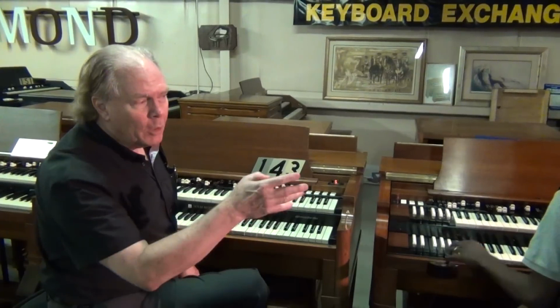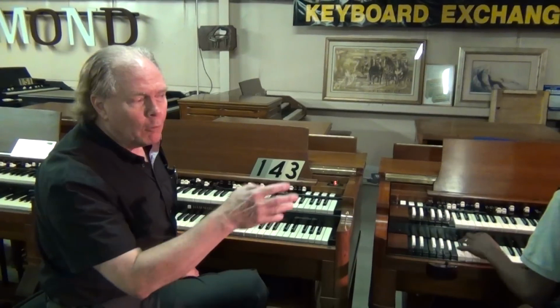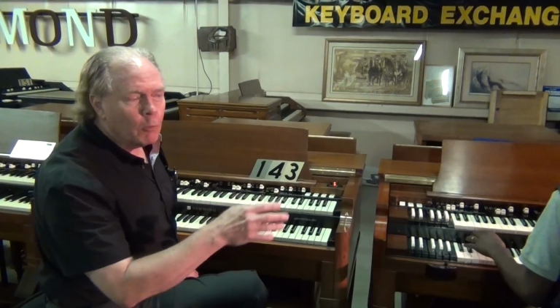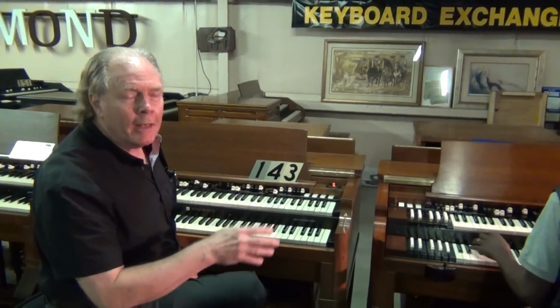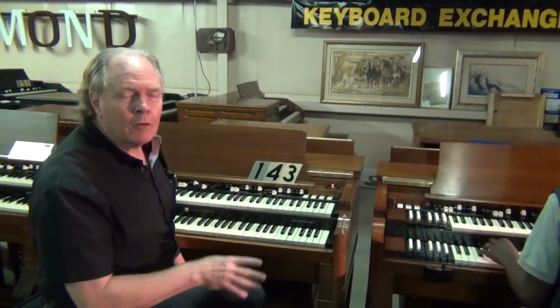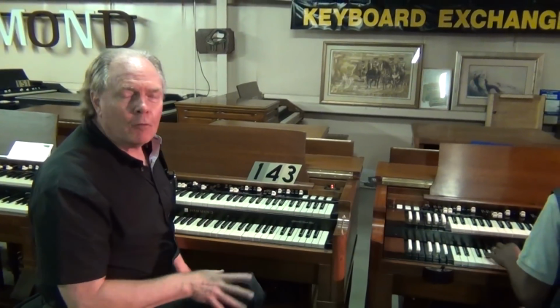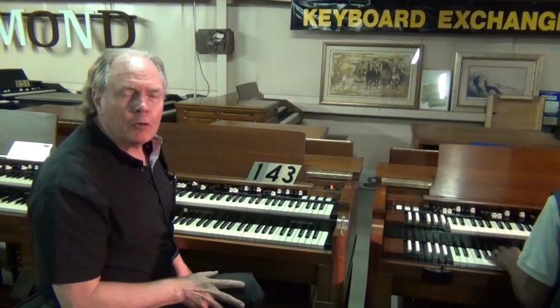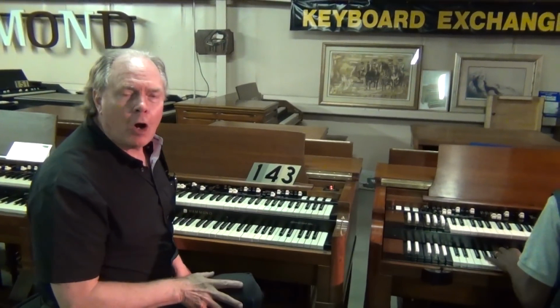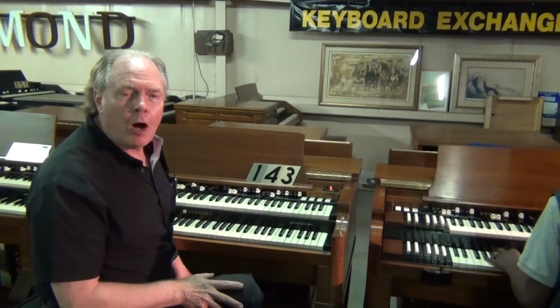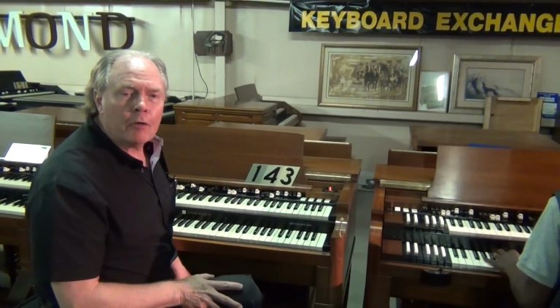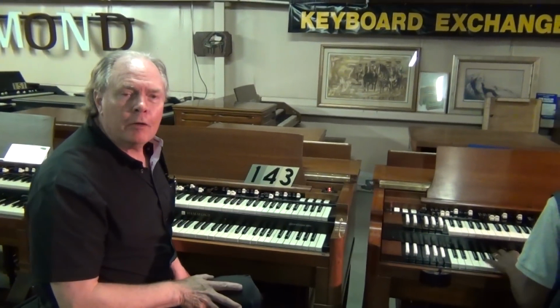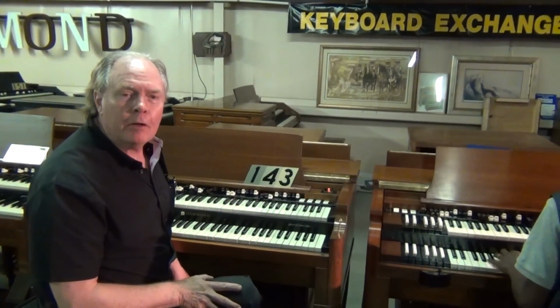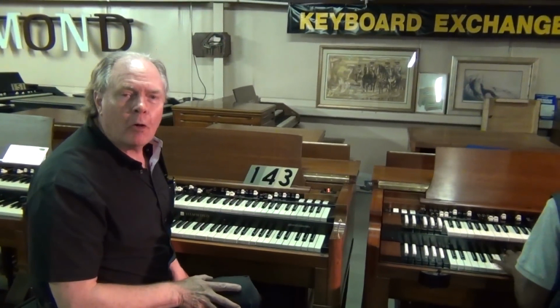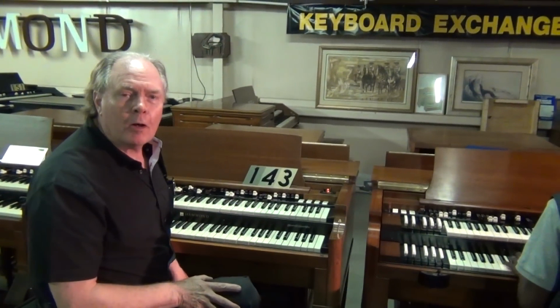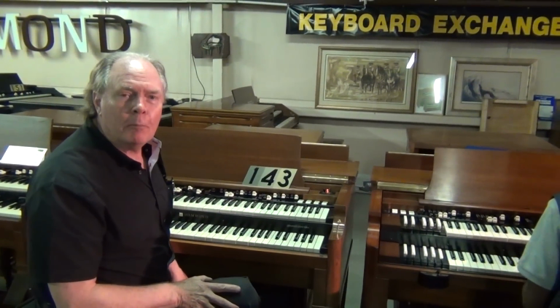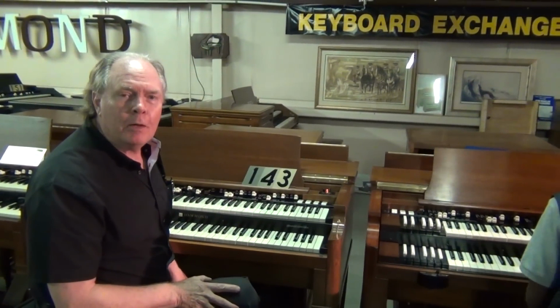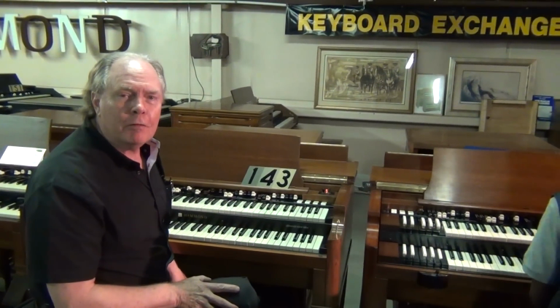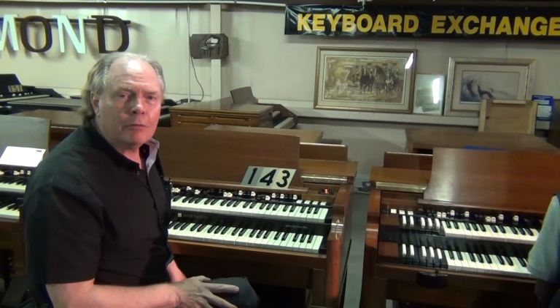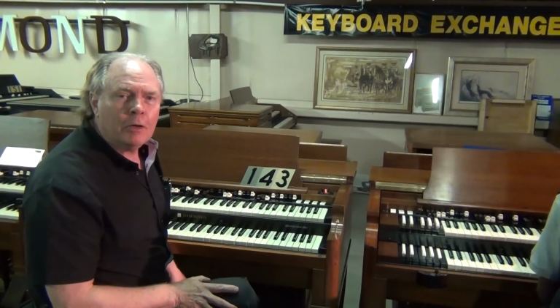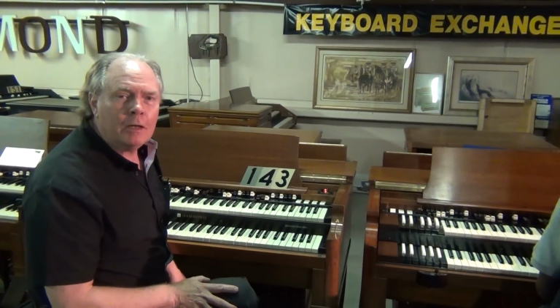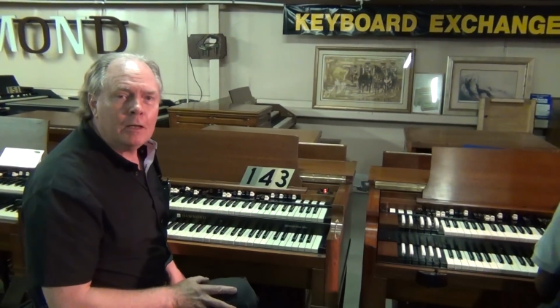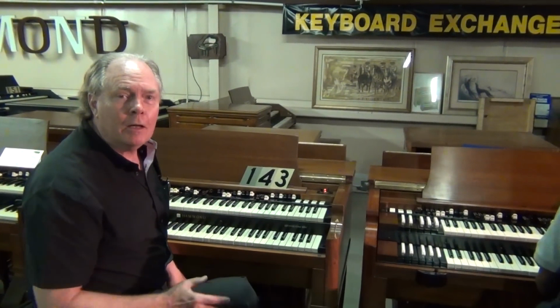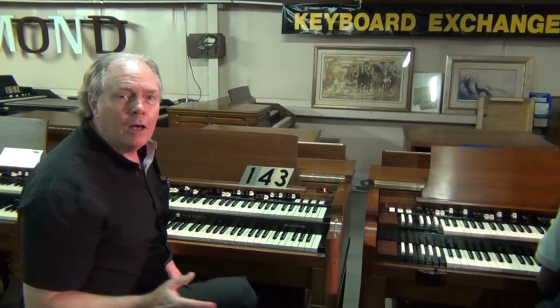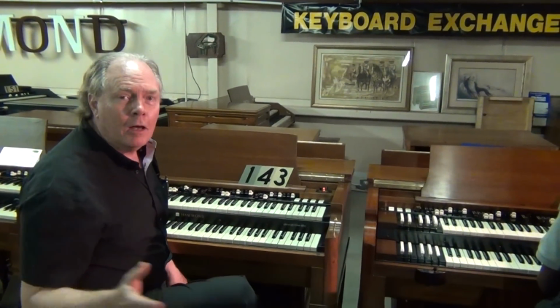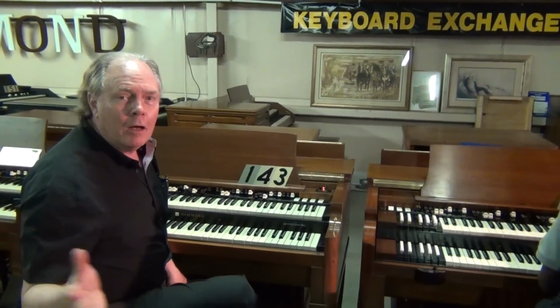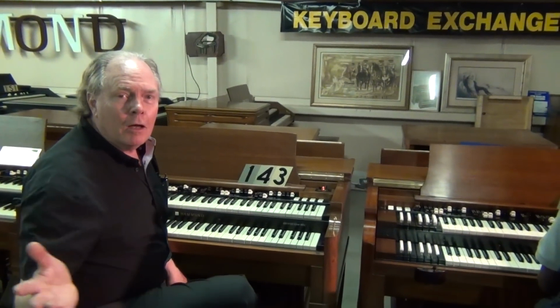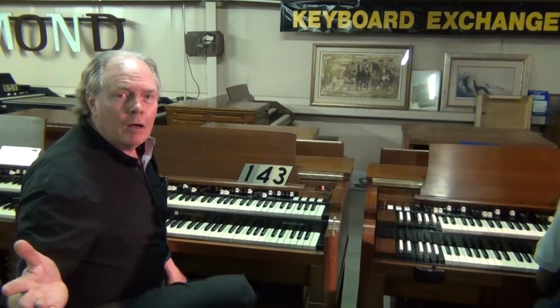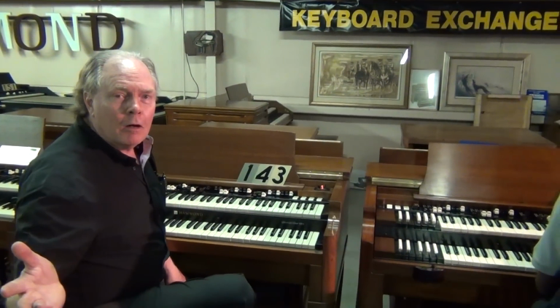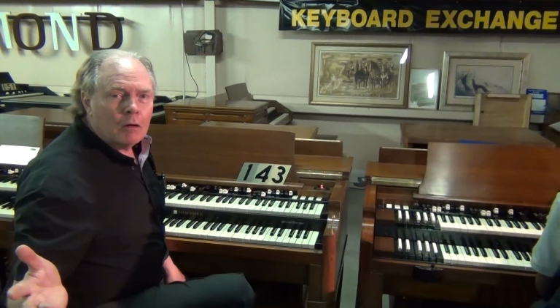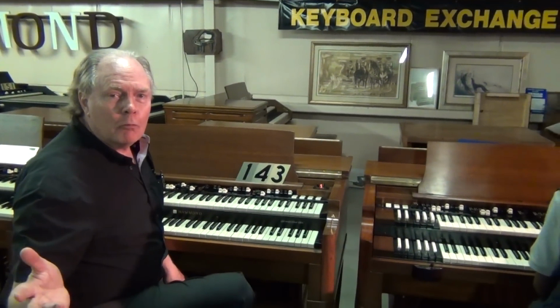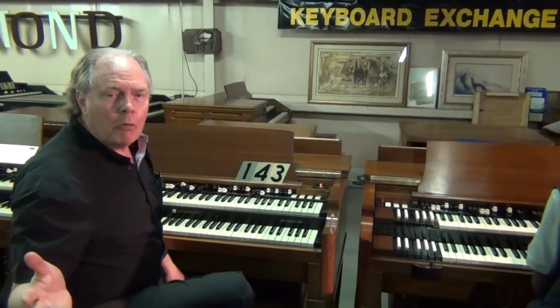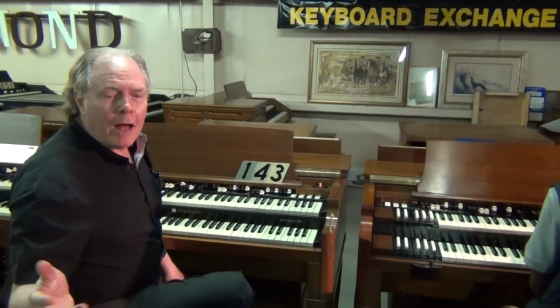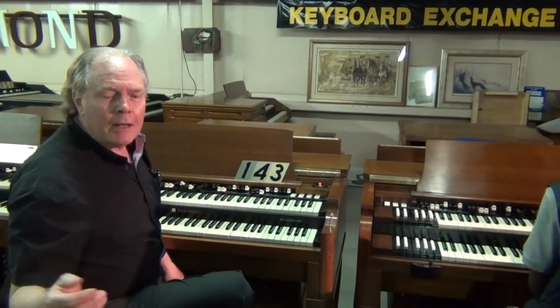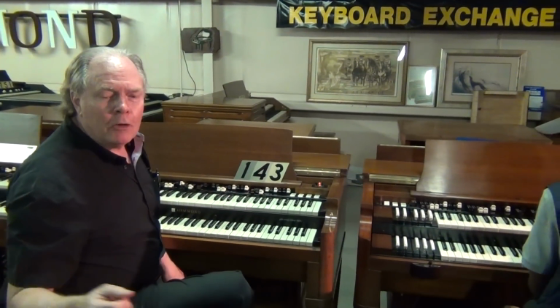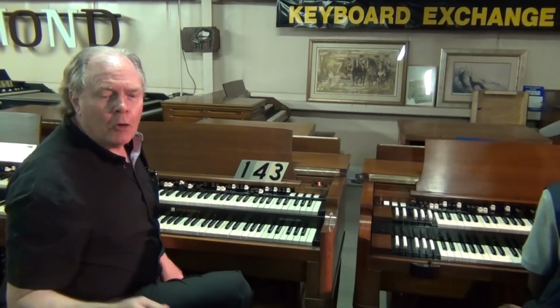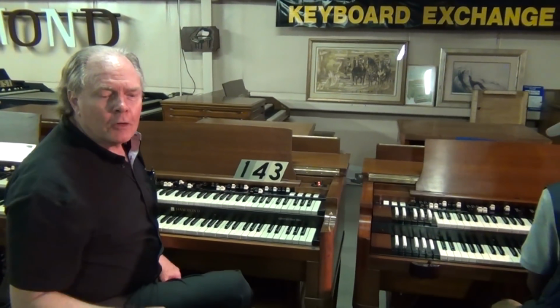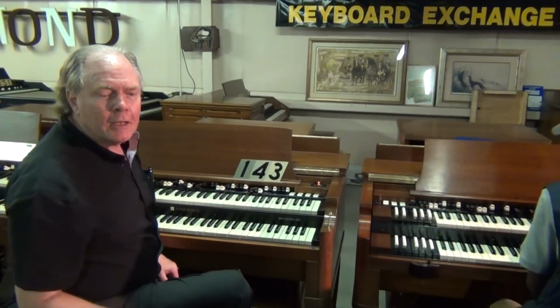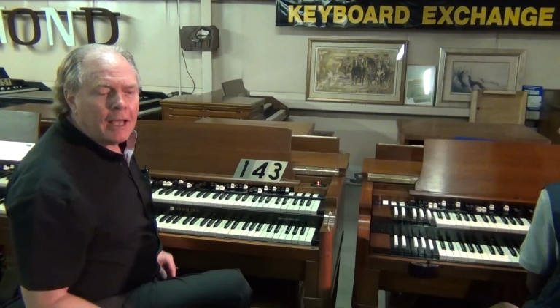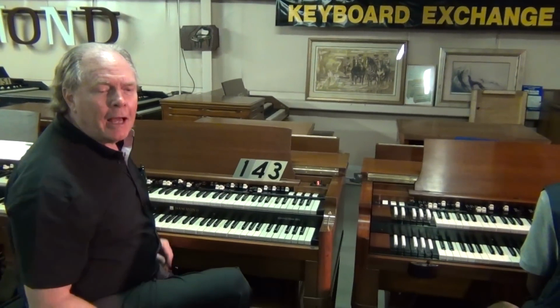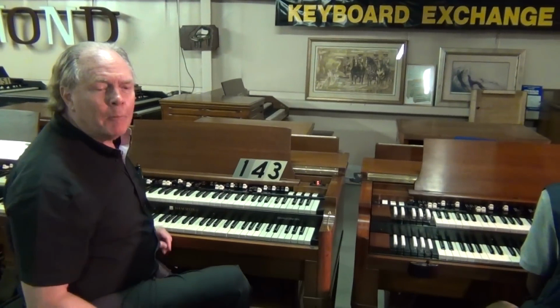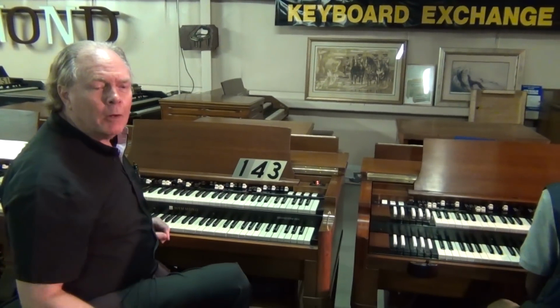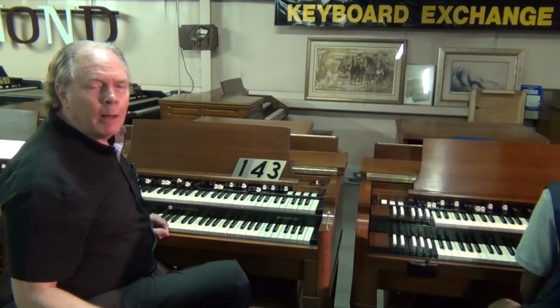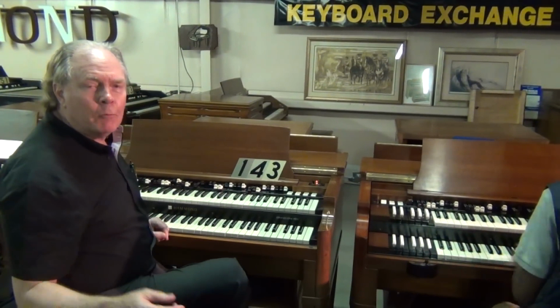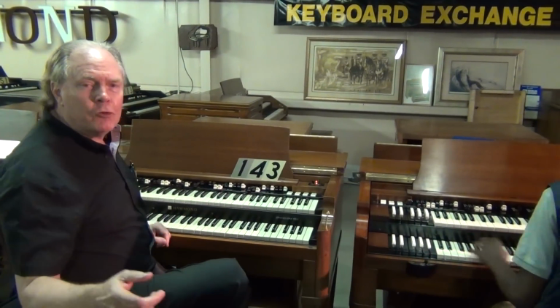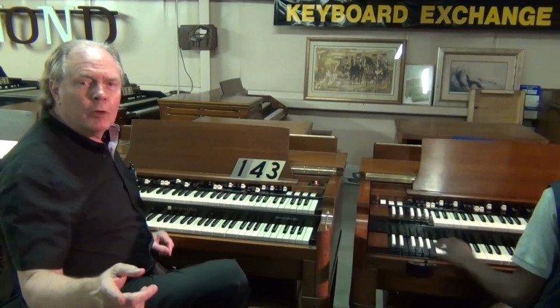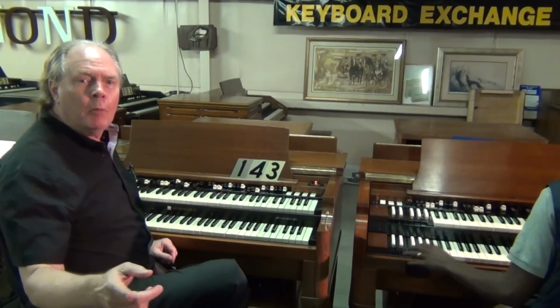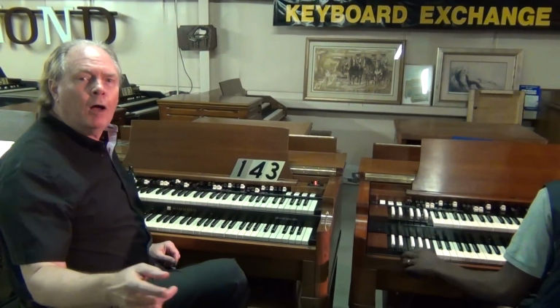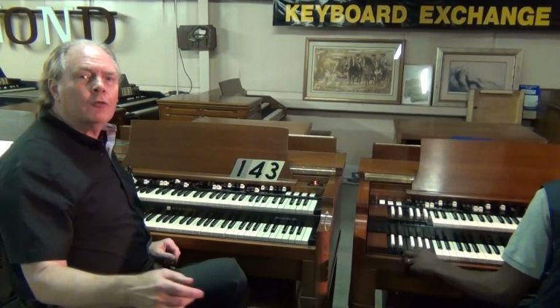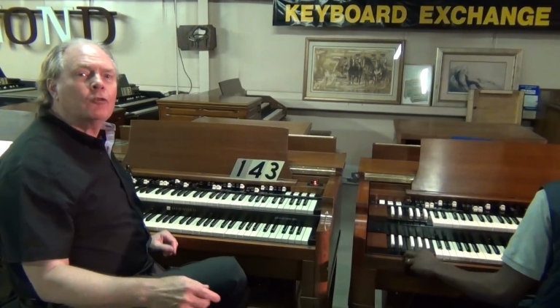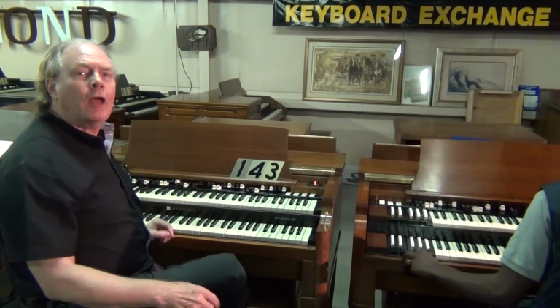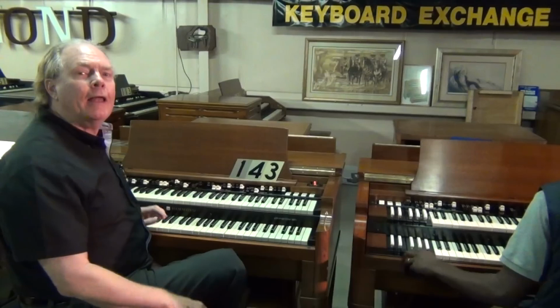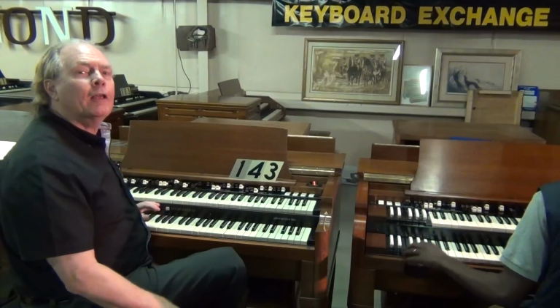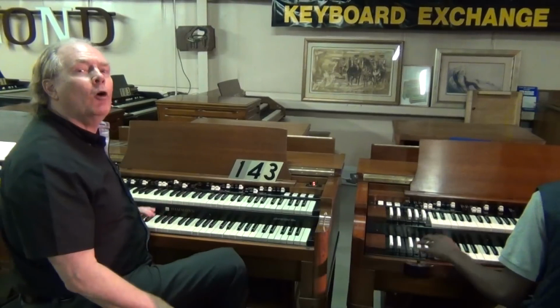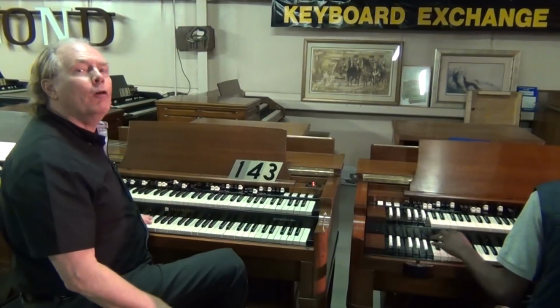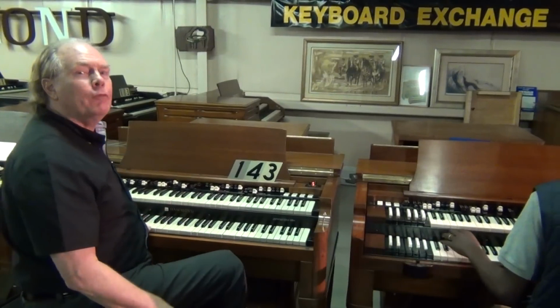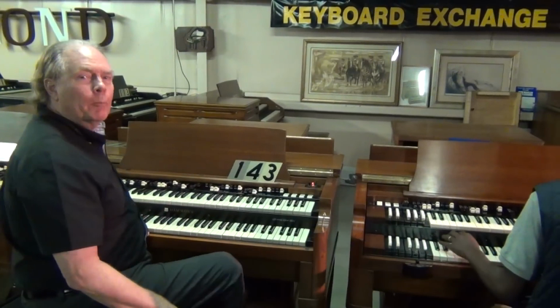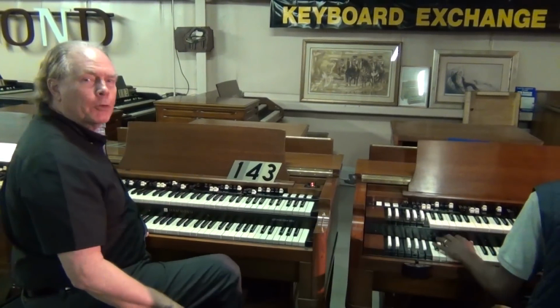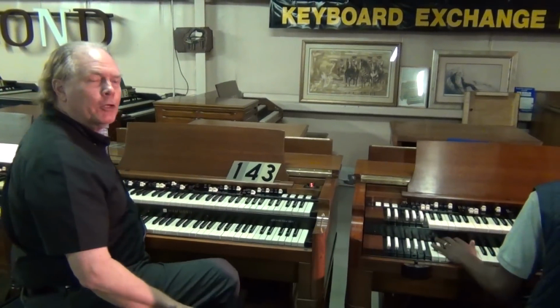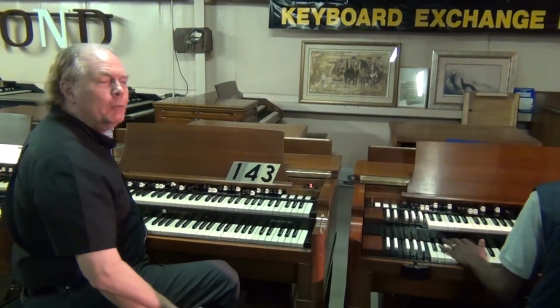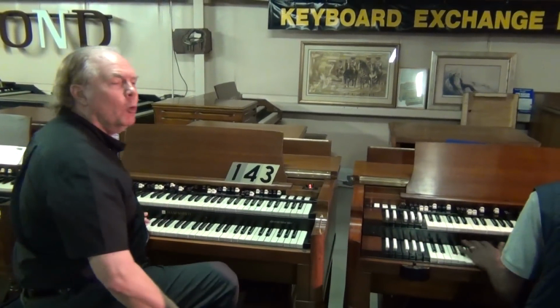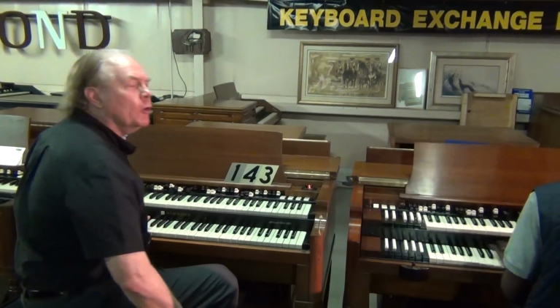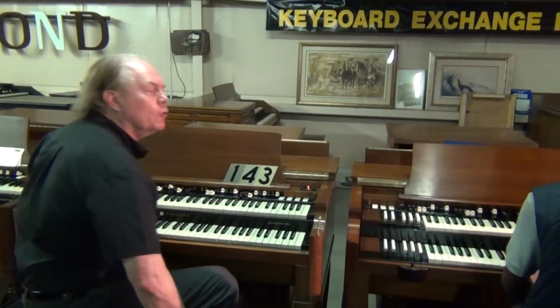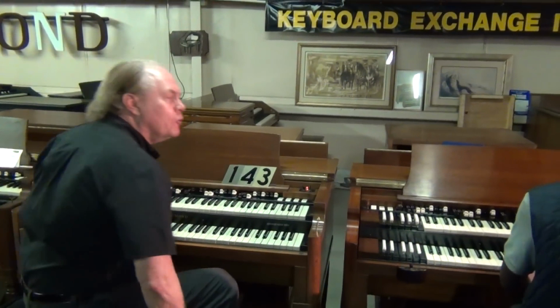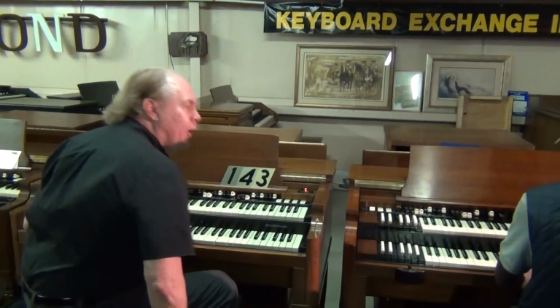We've got Randolph Carter here on a V3. Rodney on the camera. I'm Jim Huss signing off from Keyboard Exchange.